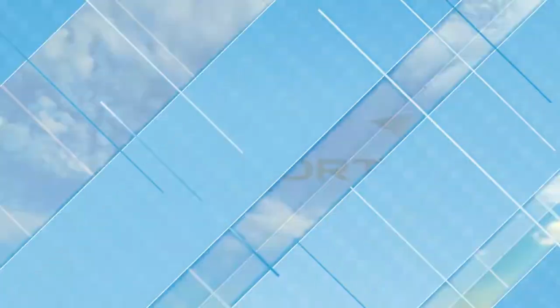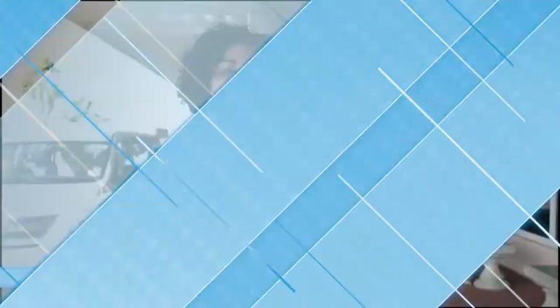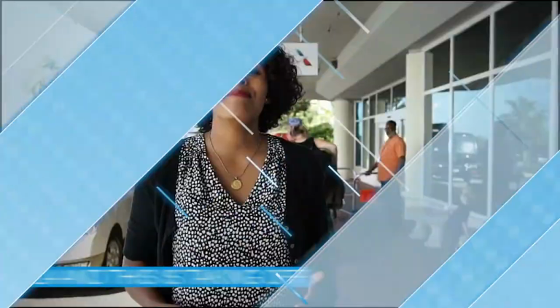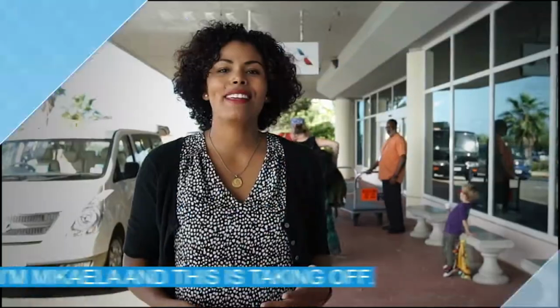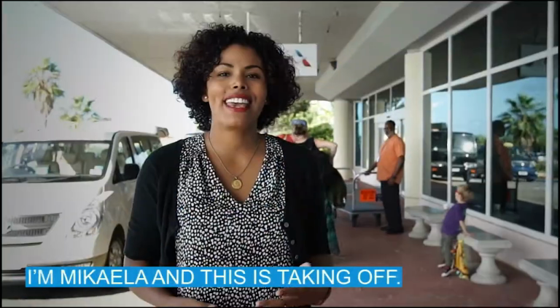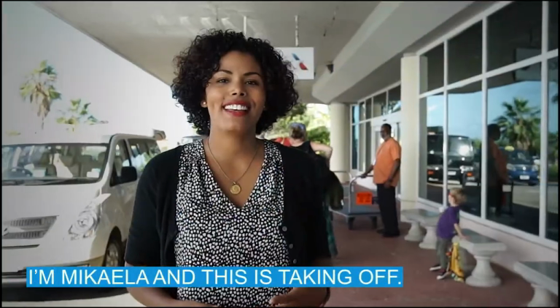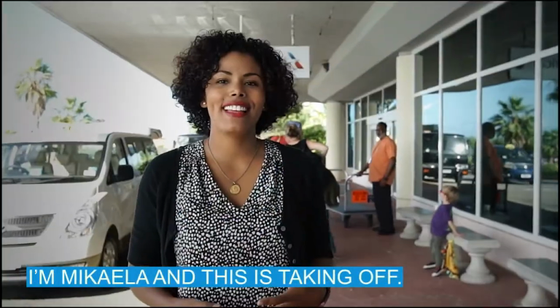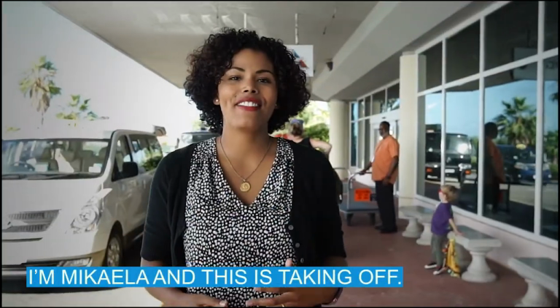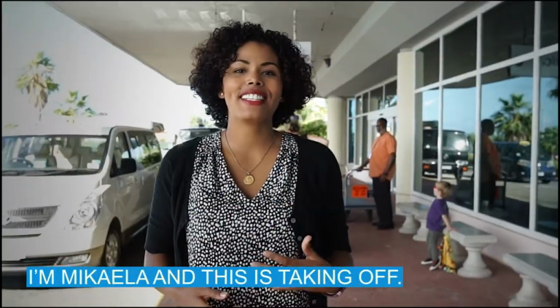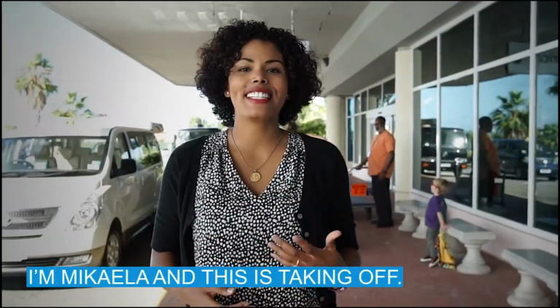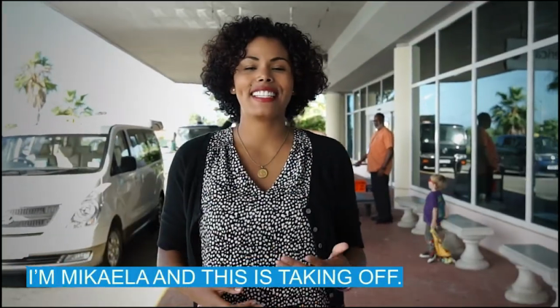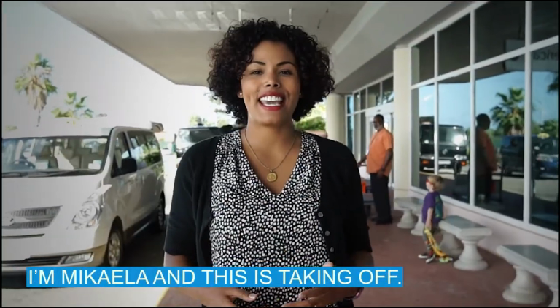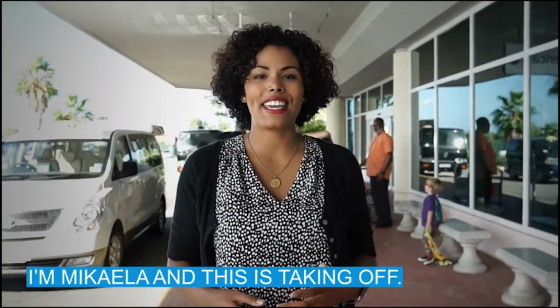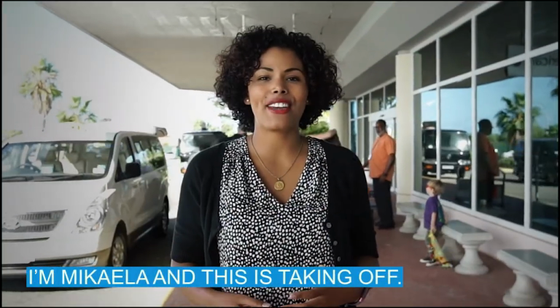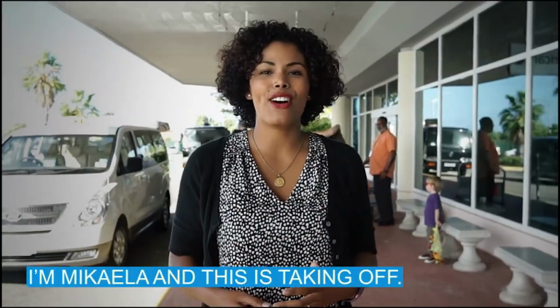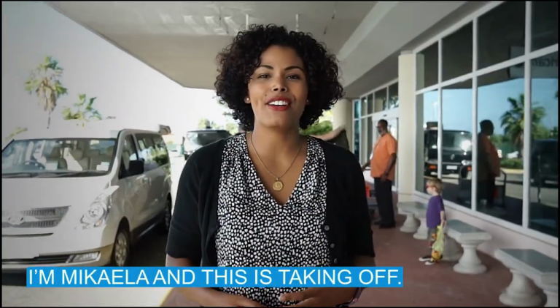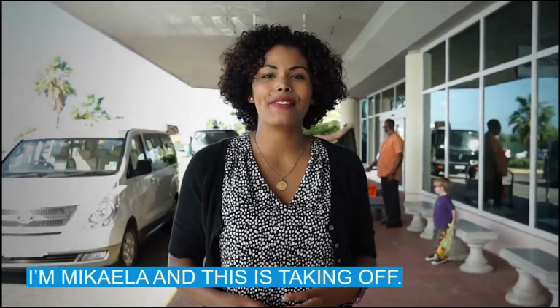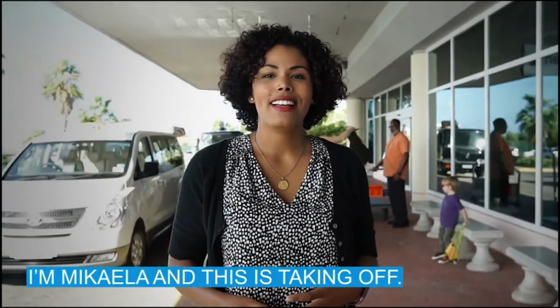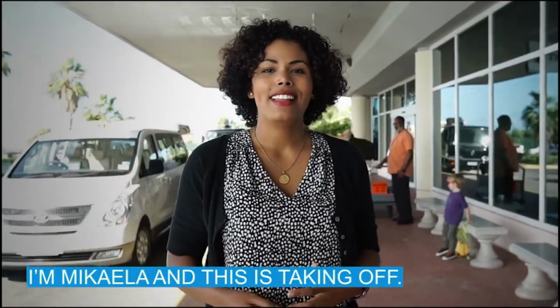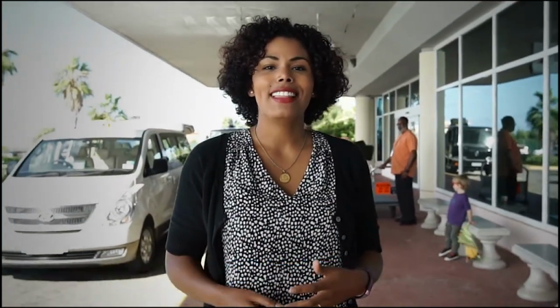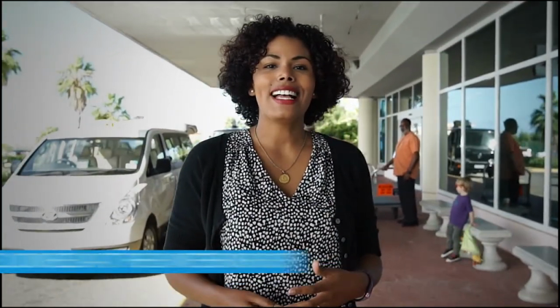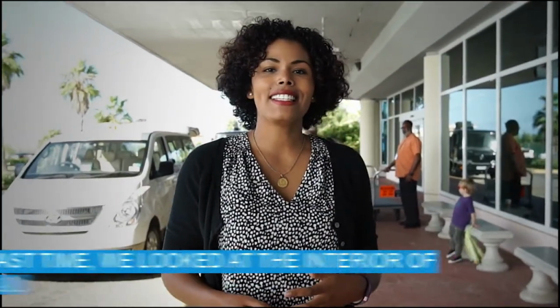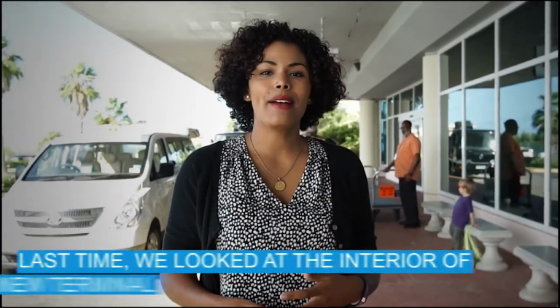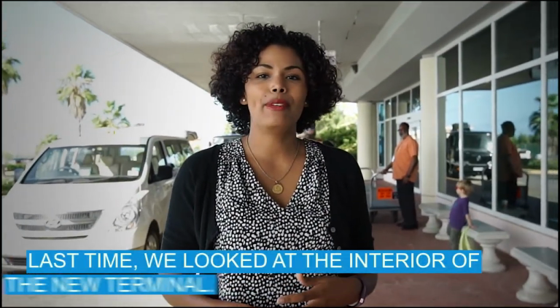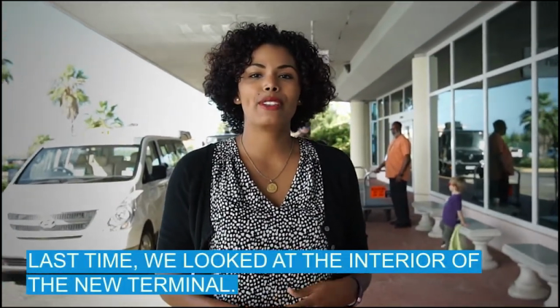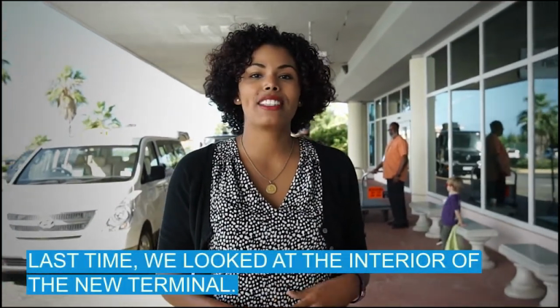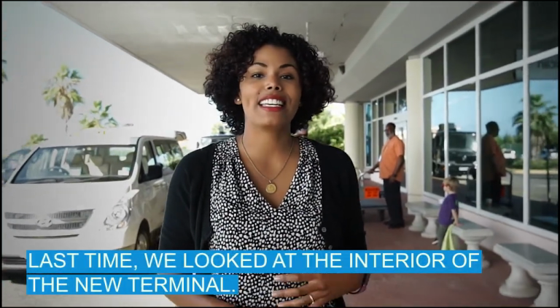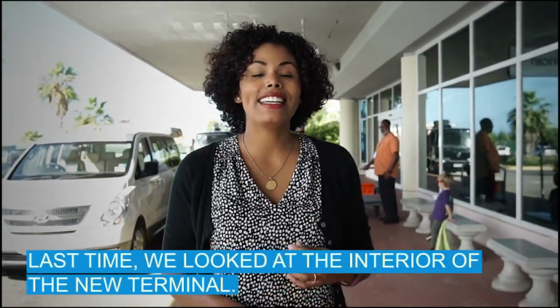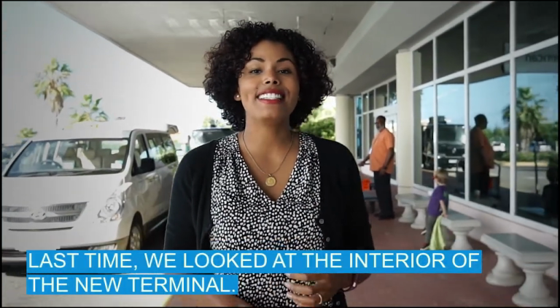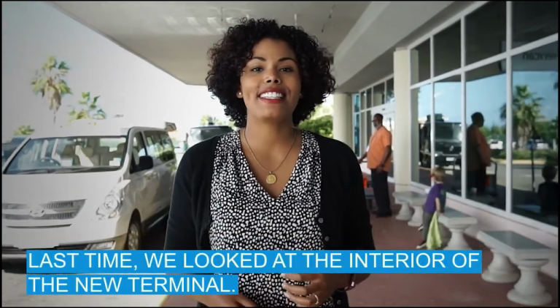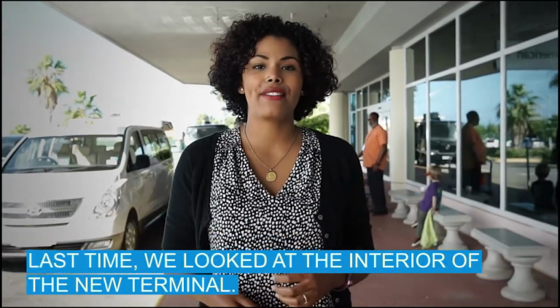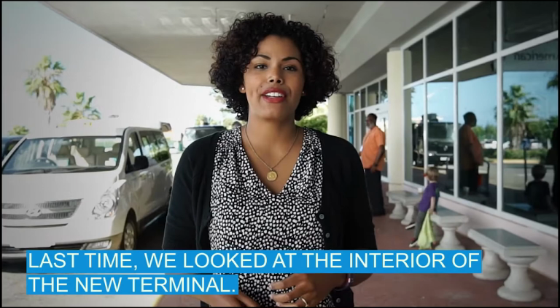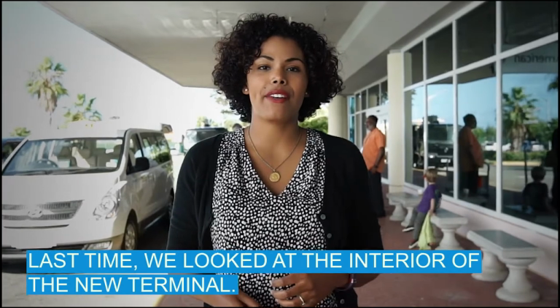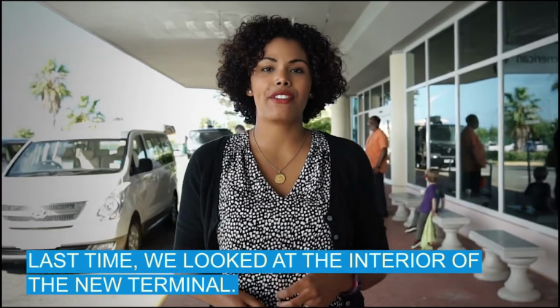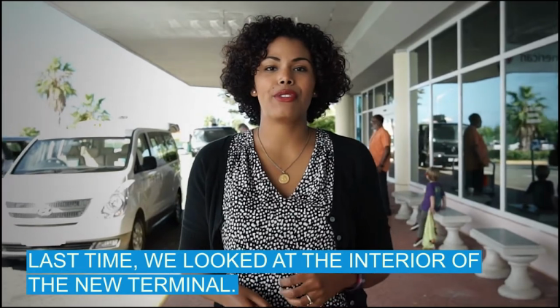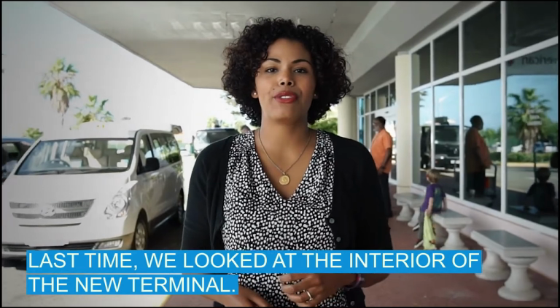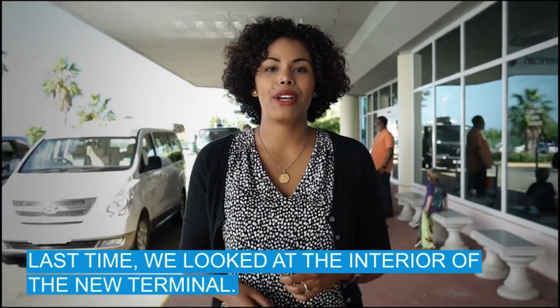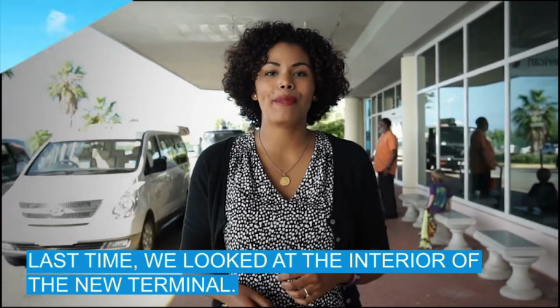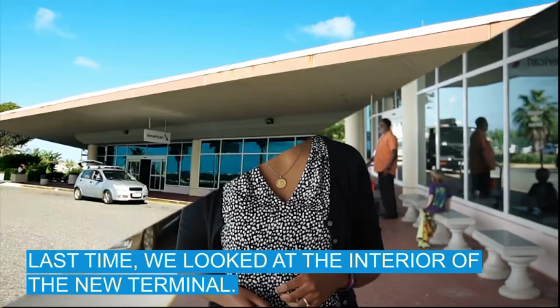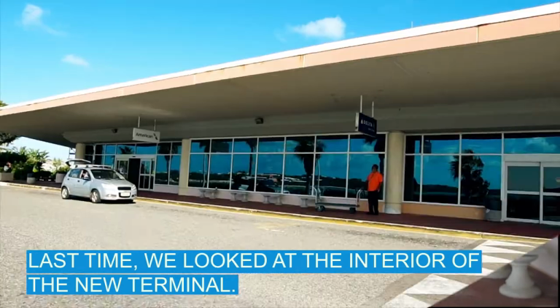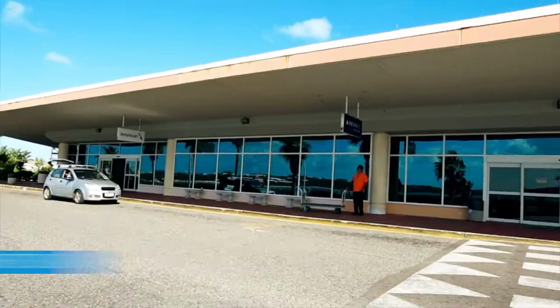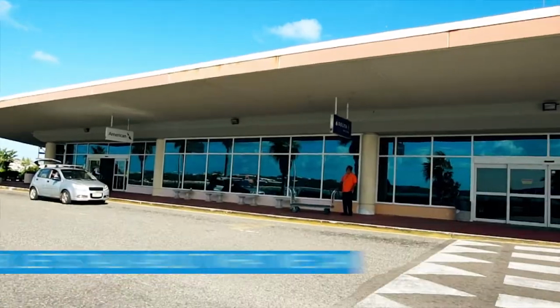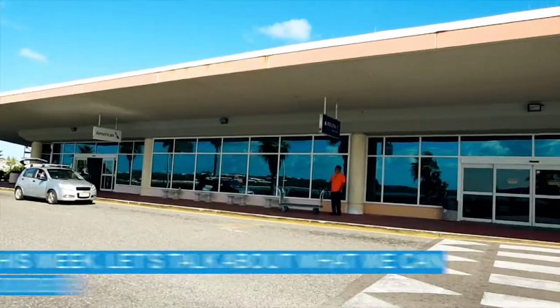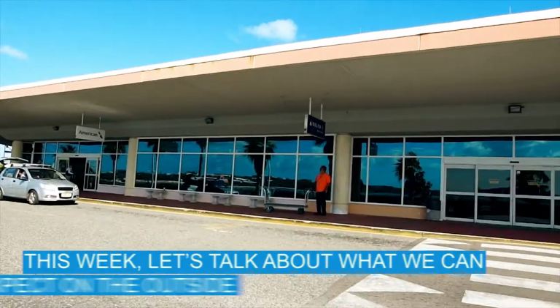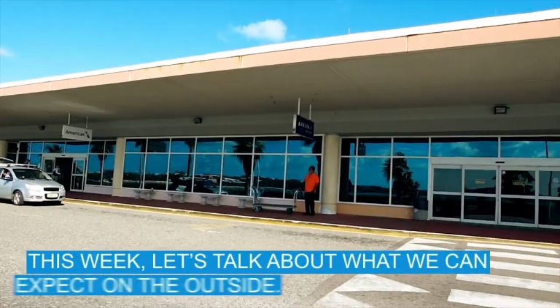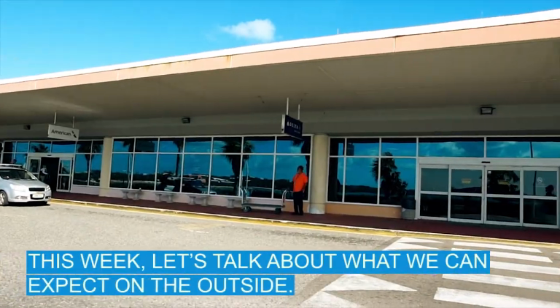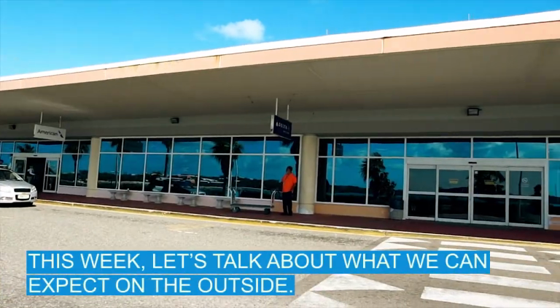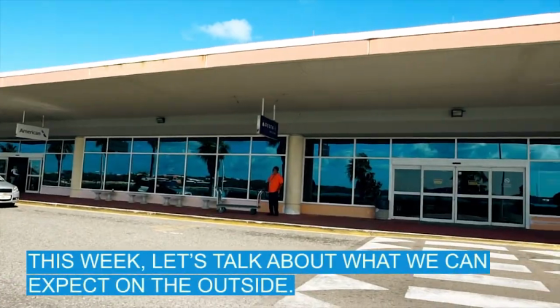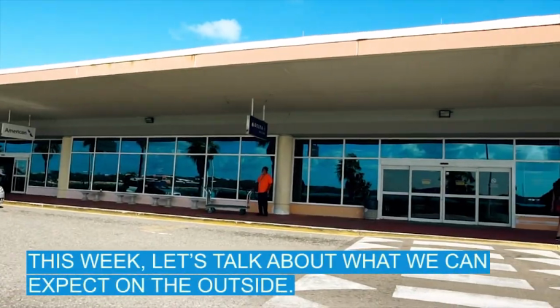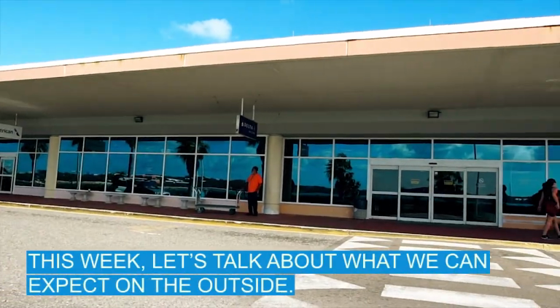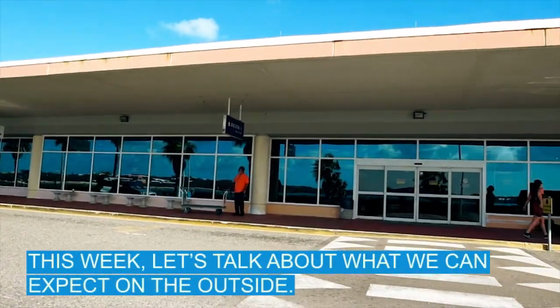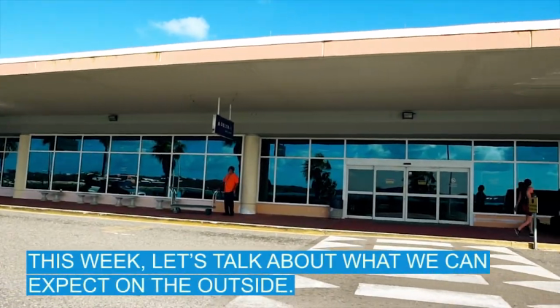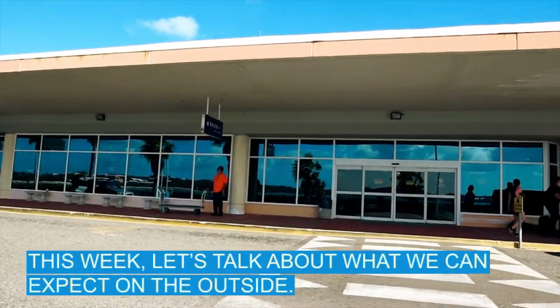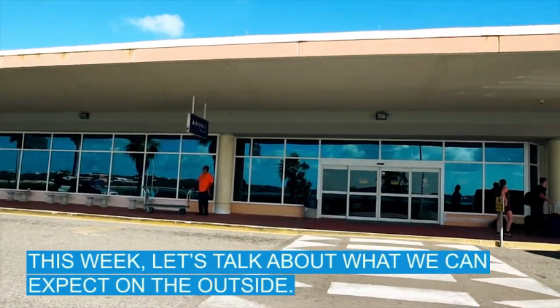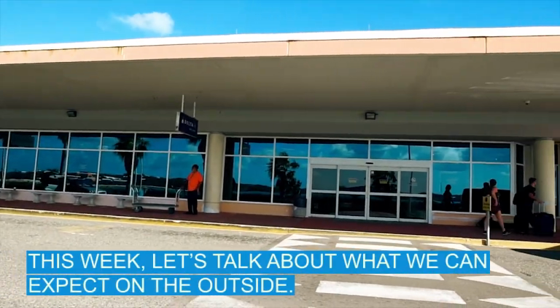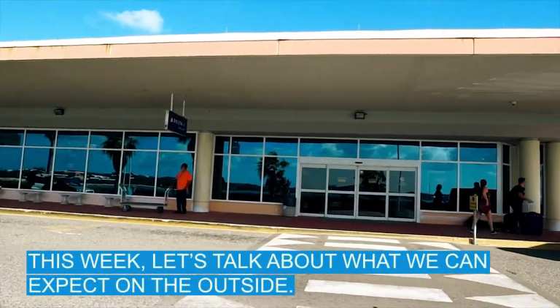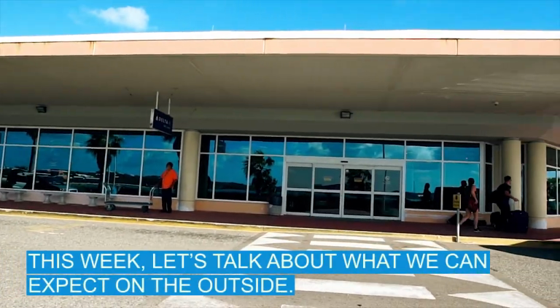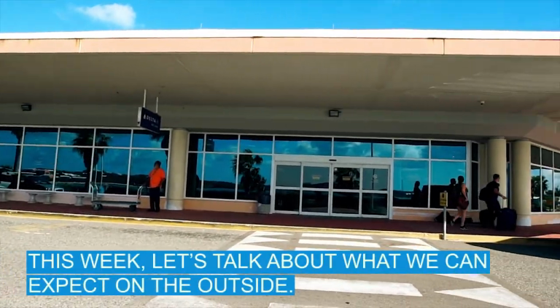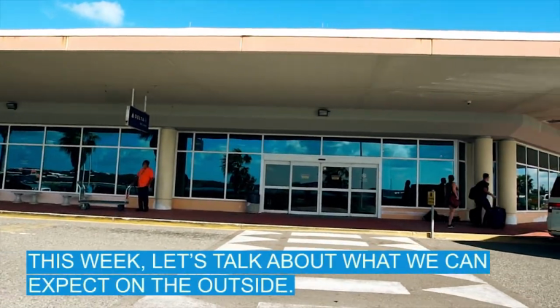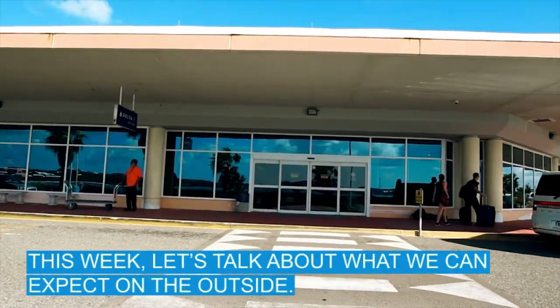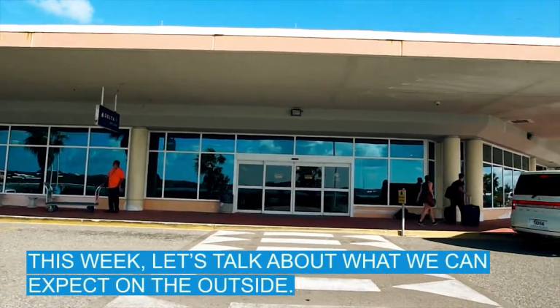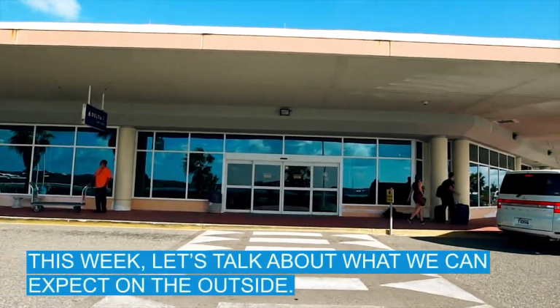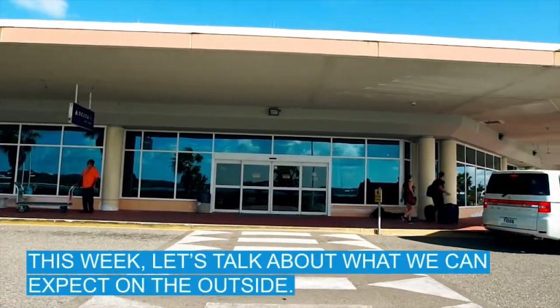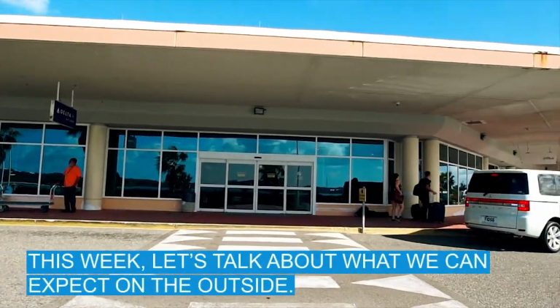I'm Mikayla and this is Taking Off. Last time we looked at the interior of the new terminal; this week let's talk about what we can expect on the outside.